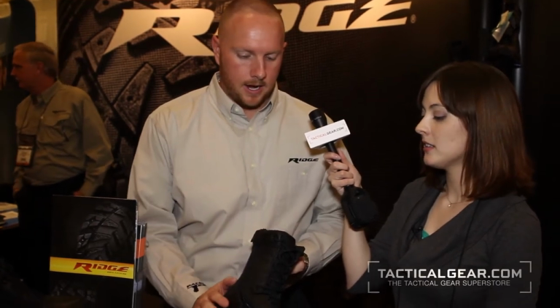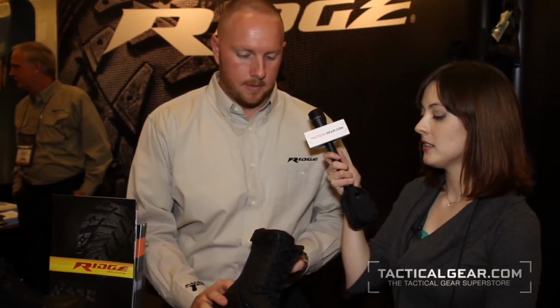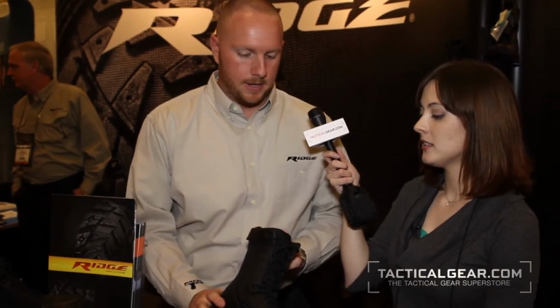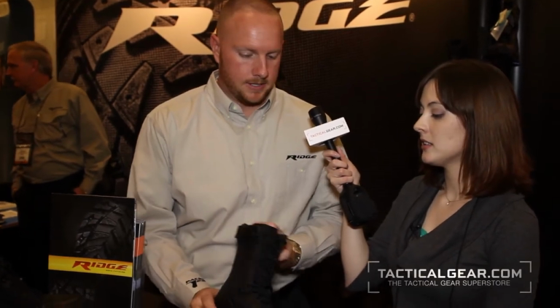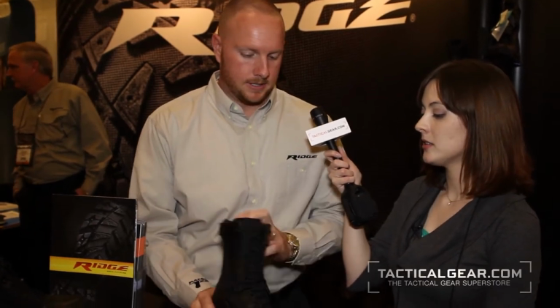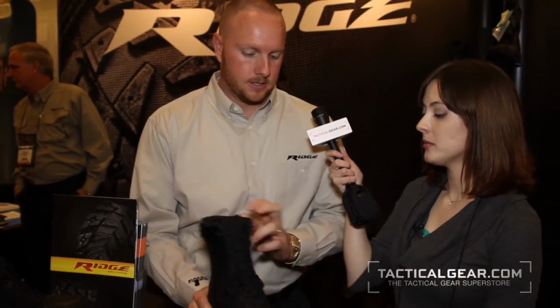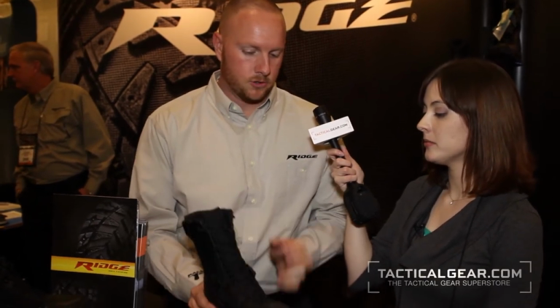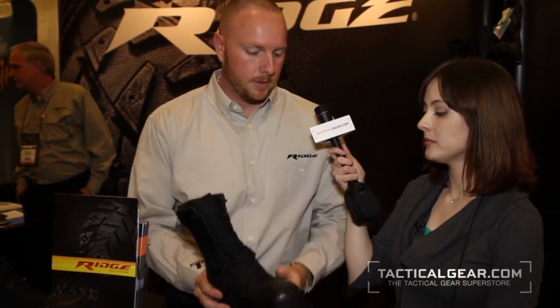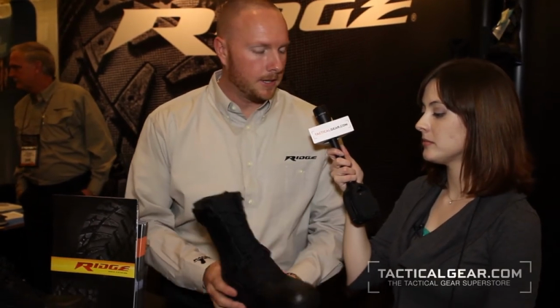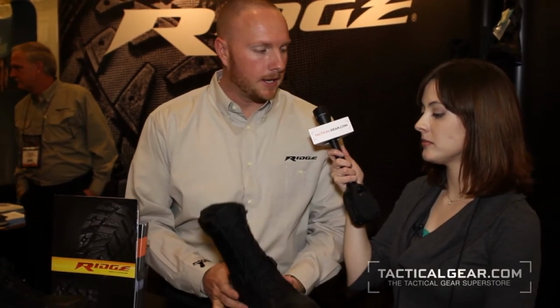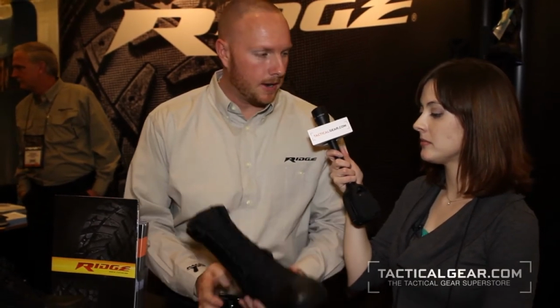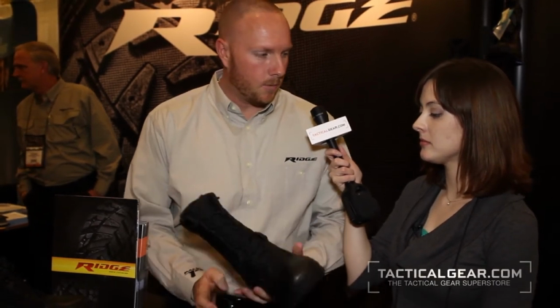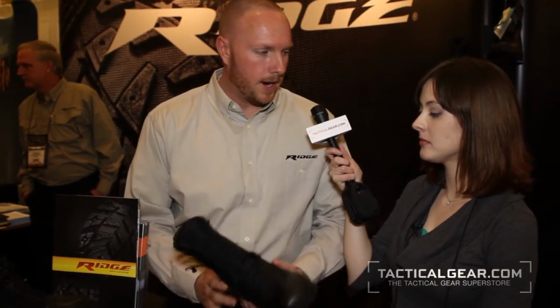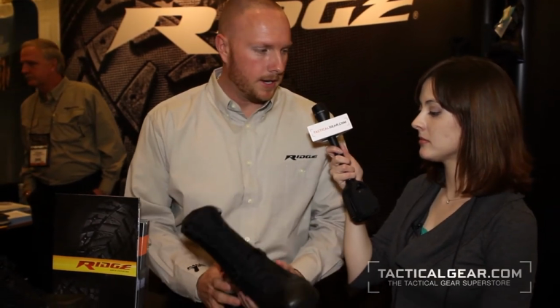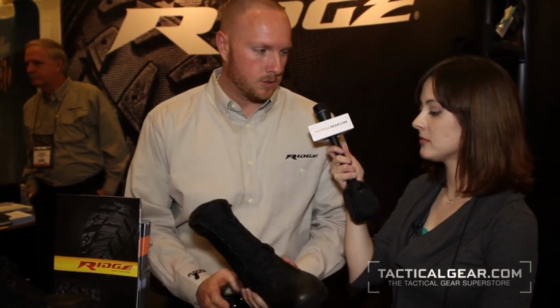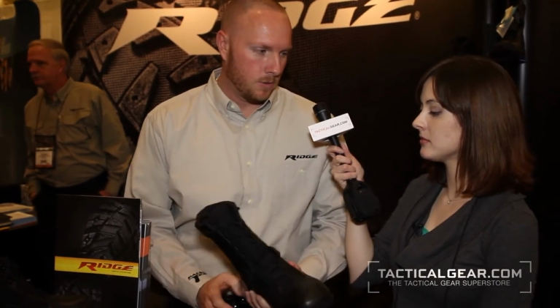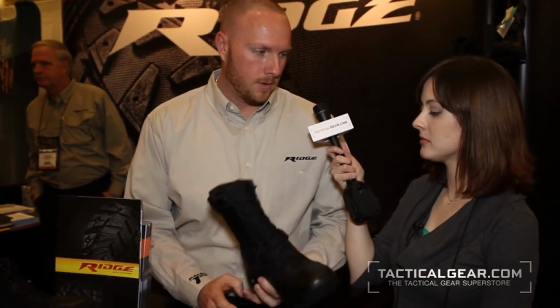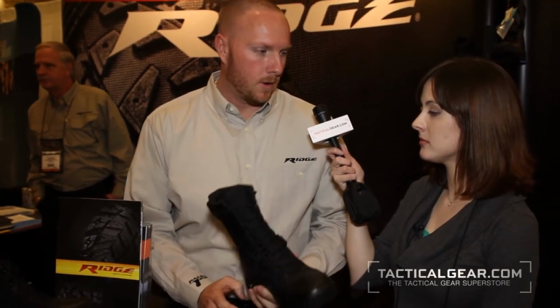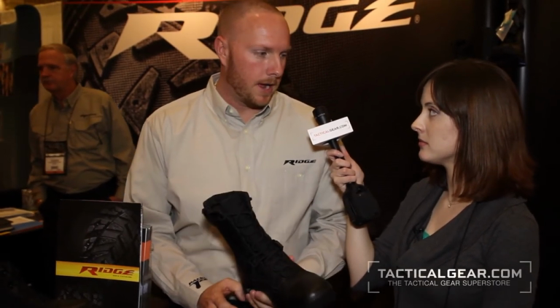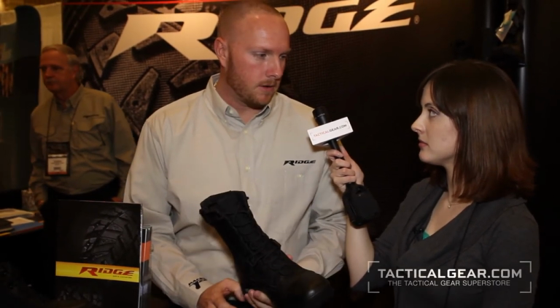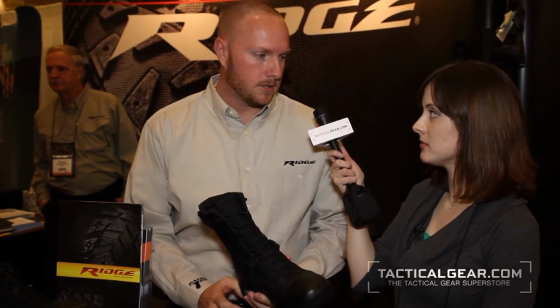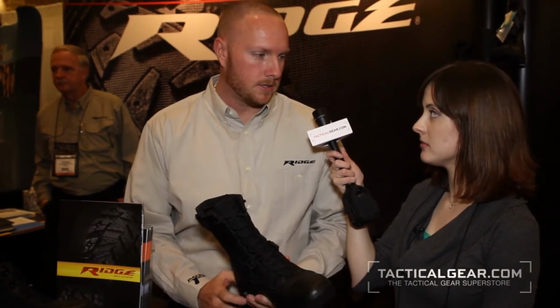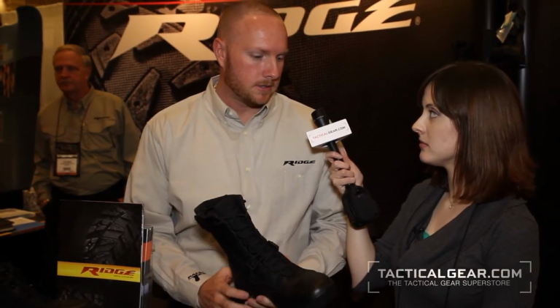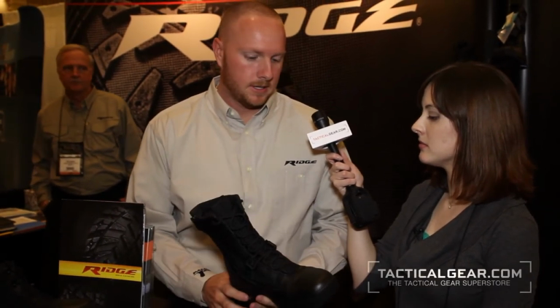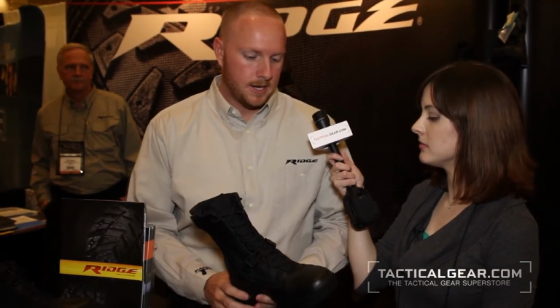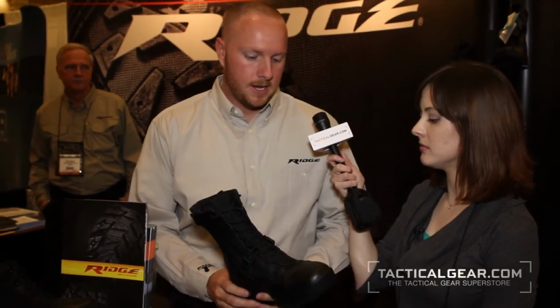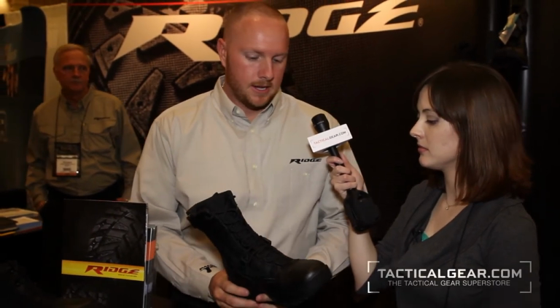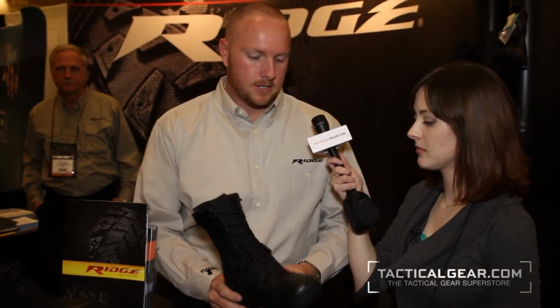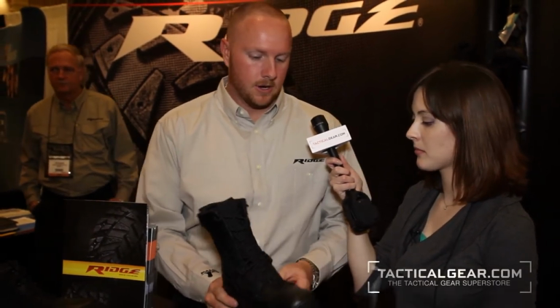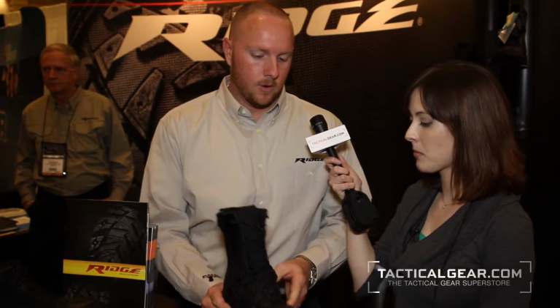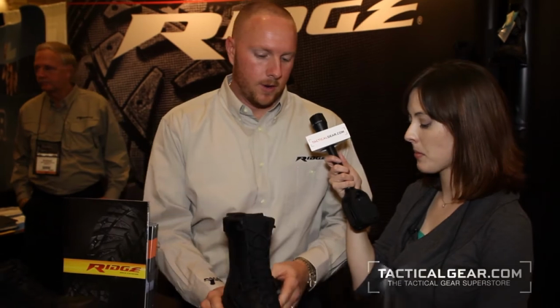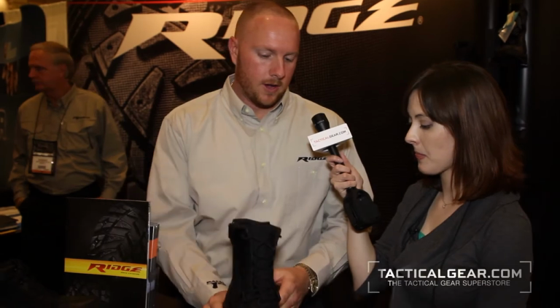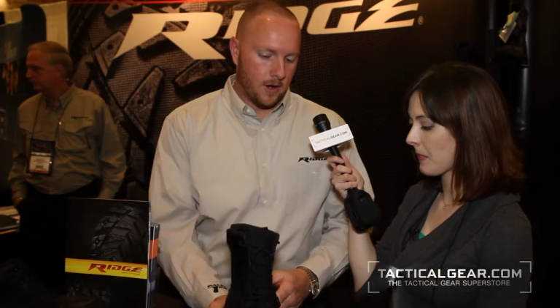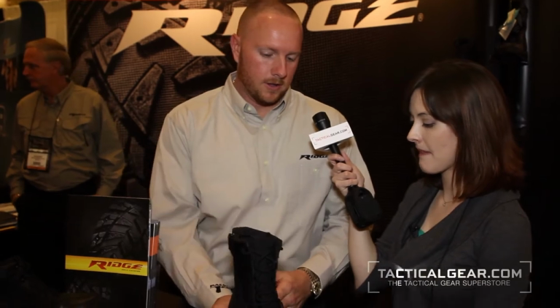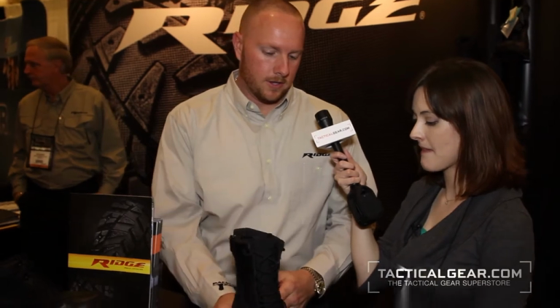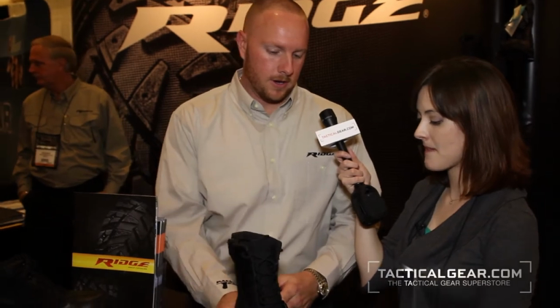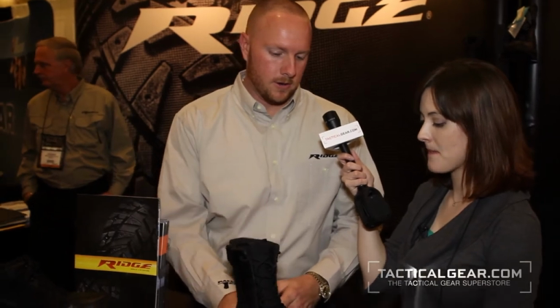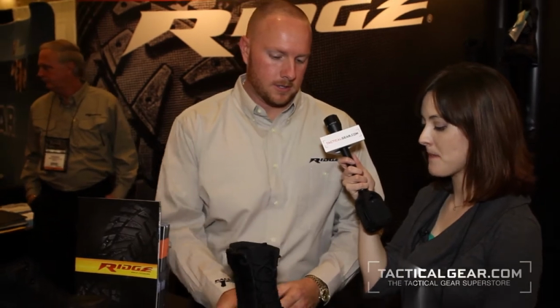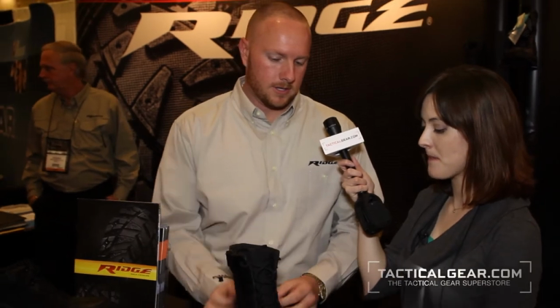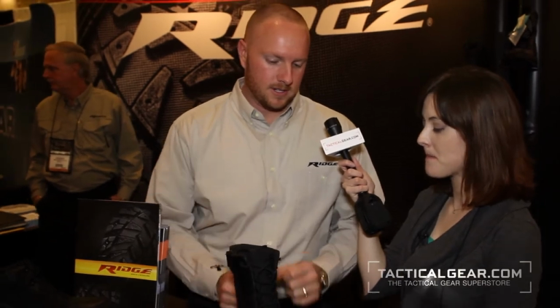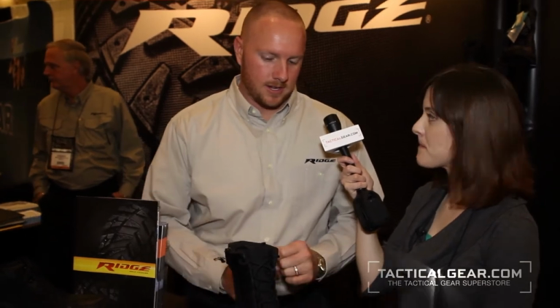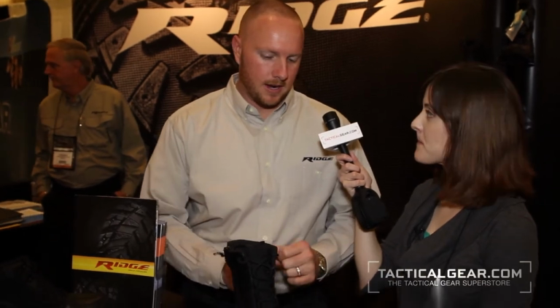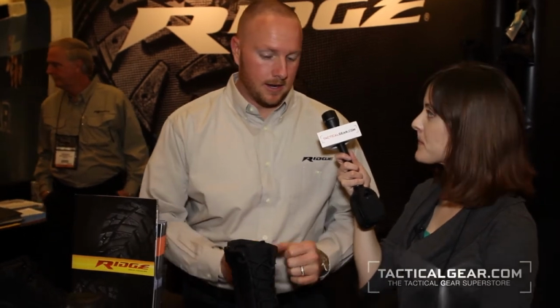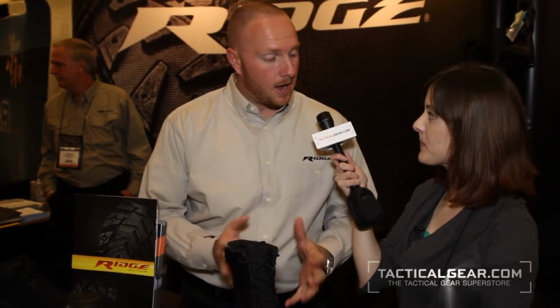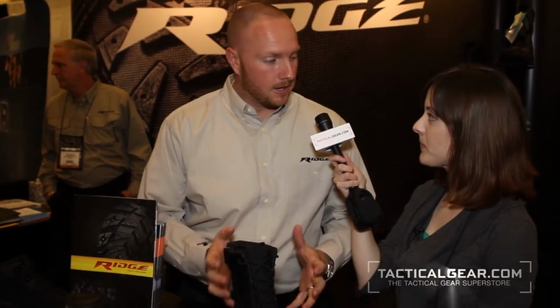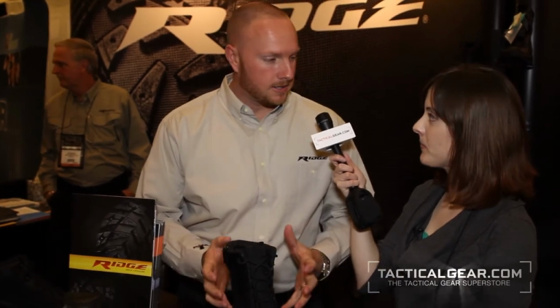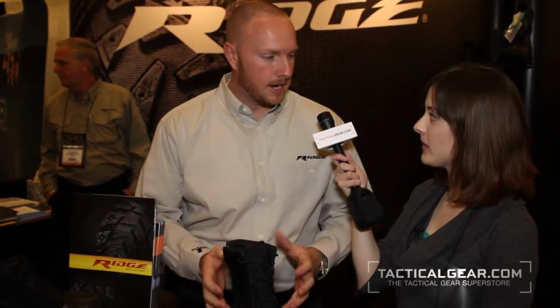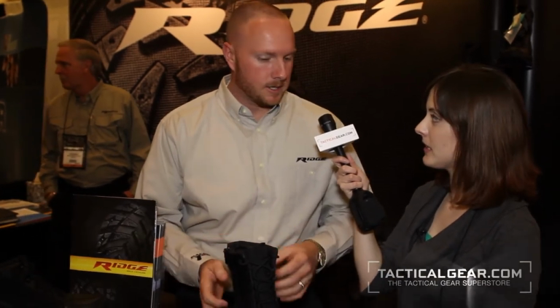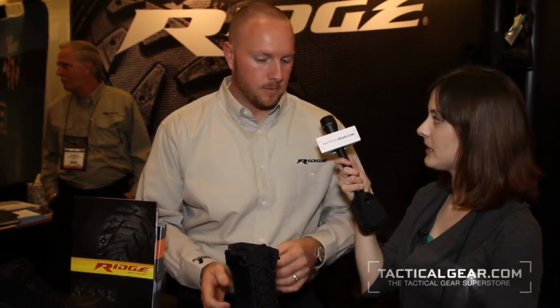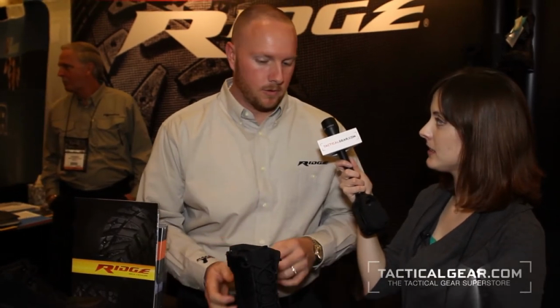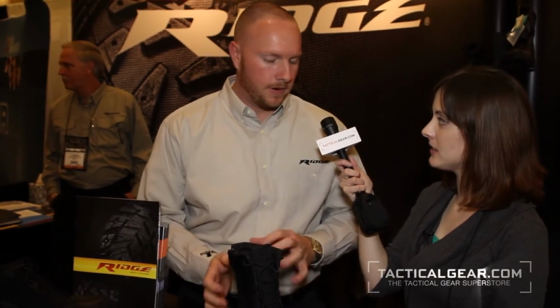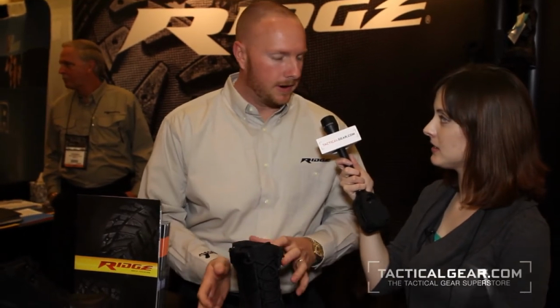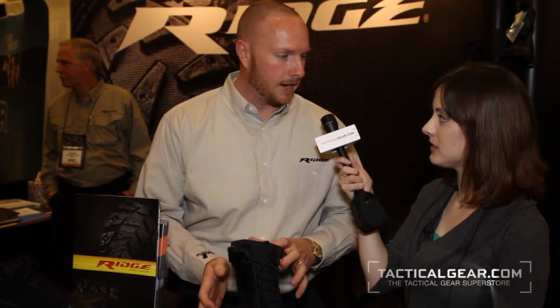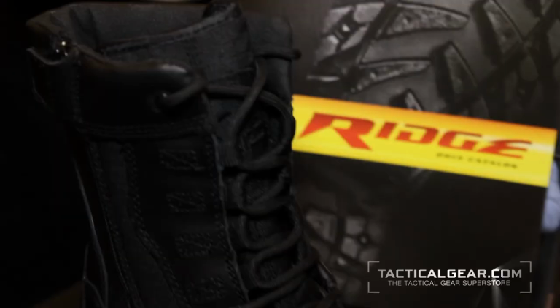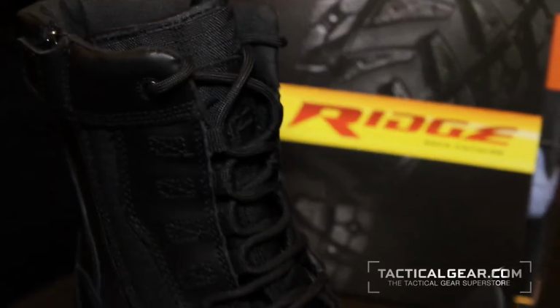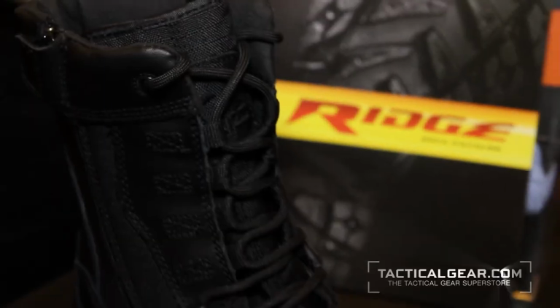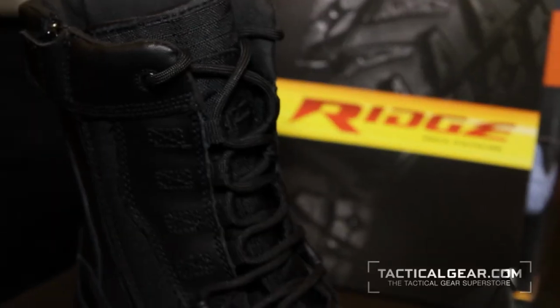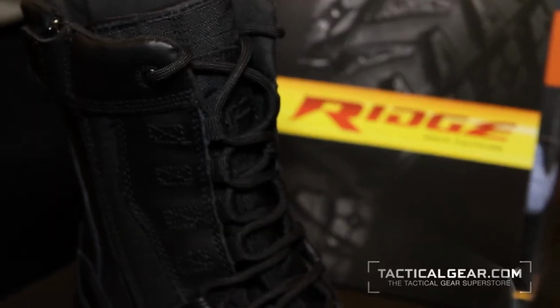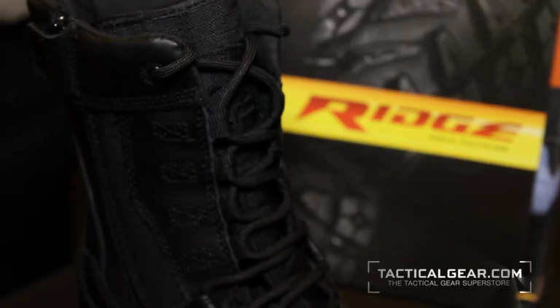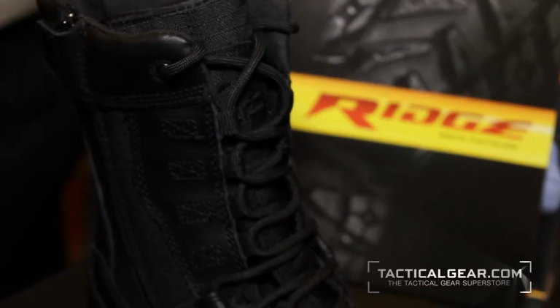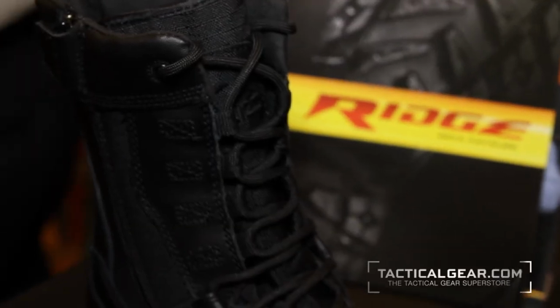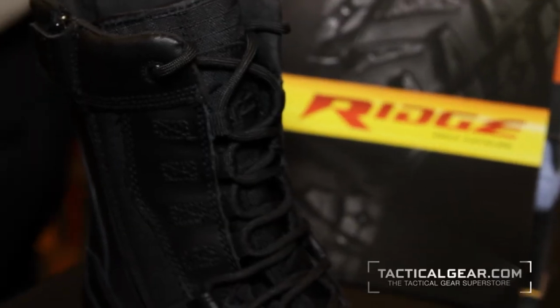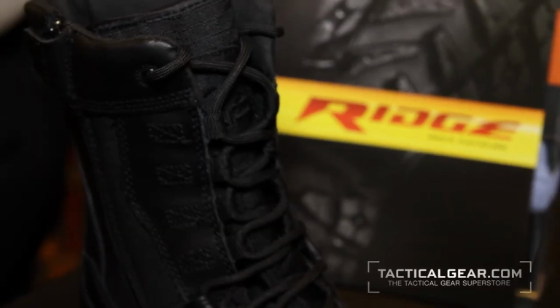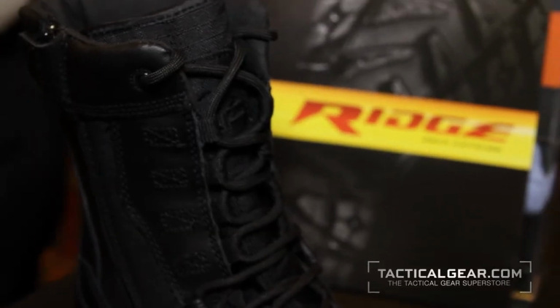It's extremely lightweight at 21 ounces. We called it the Ghost because it's kind of non-detectable, very light, kind of ghost-like.